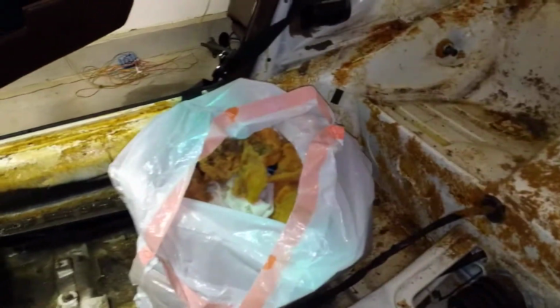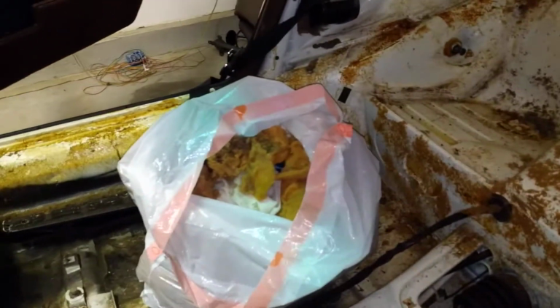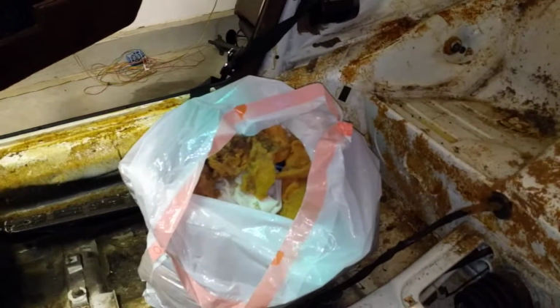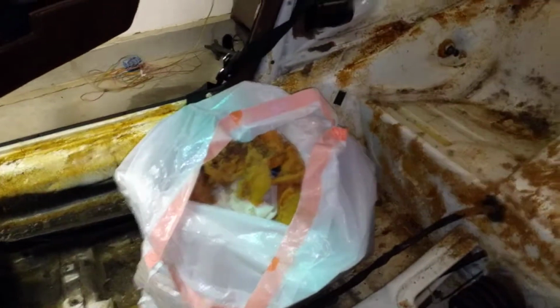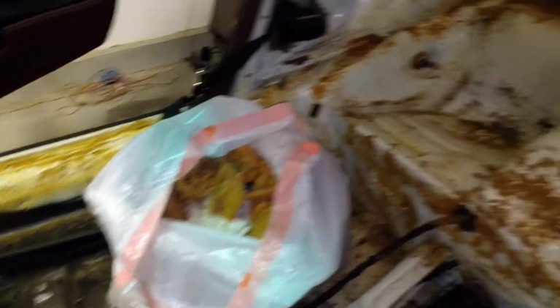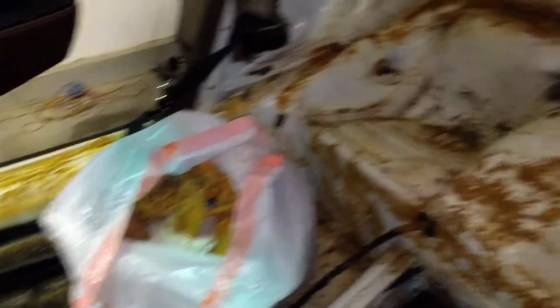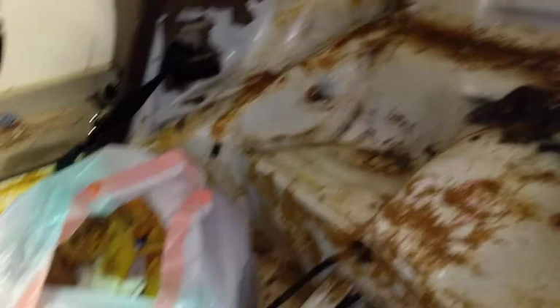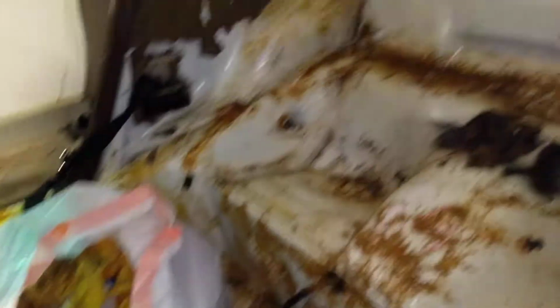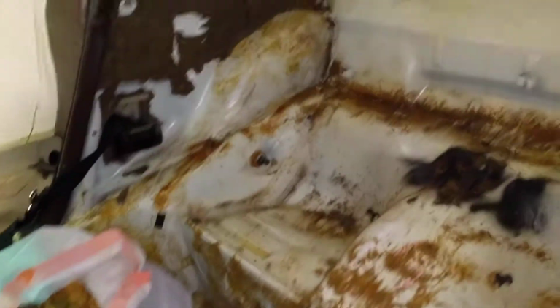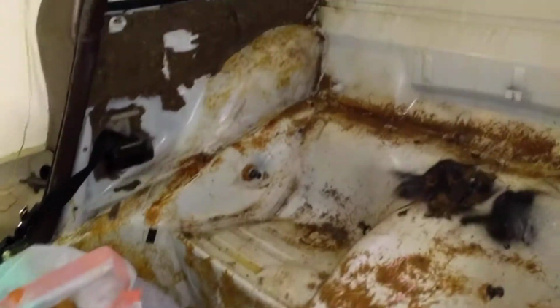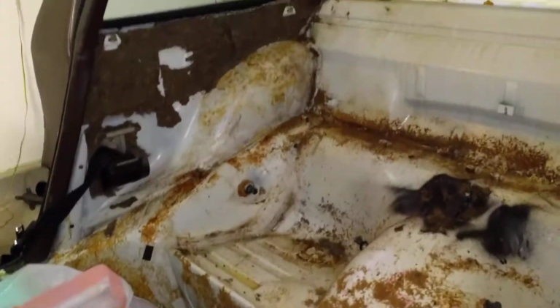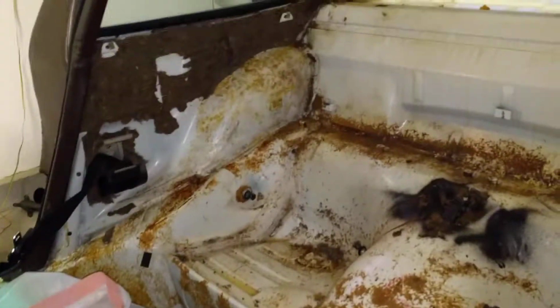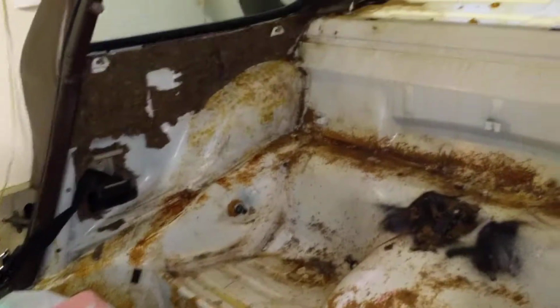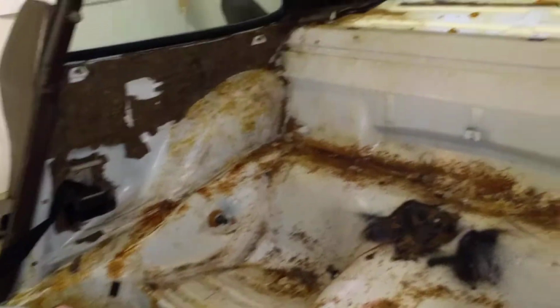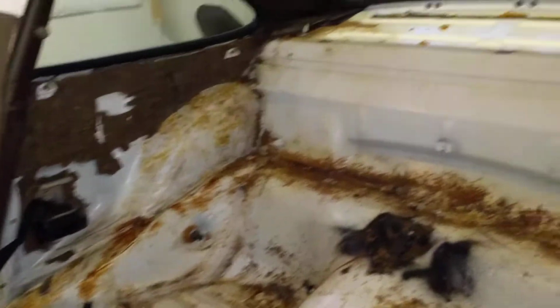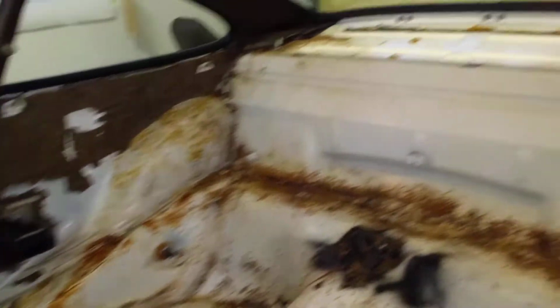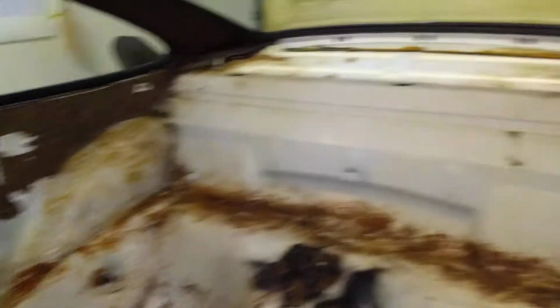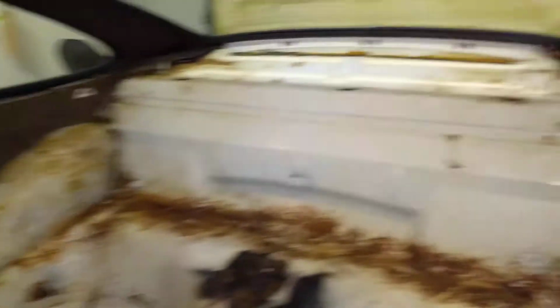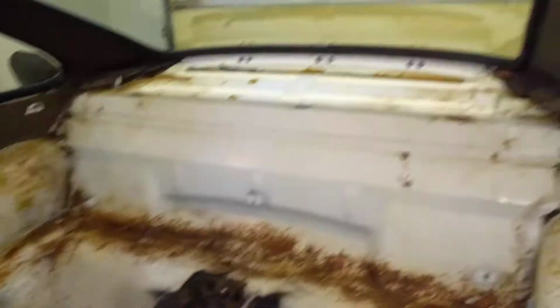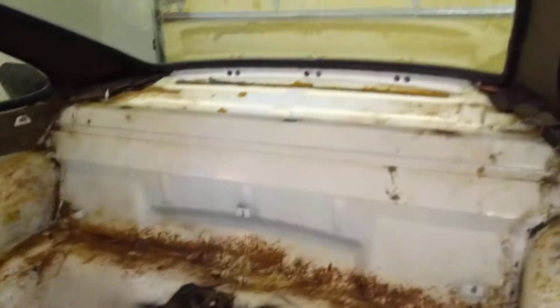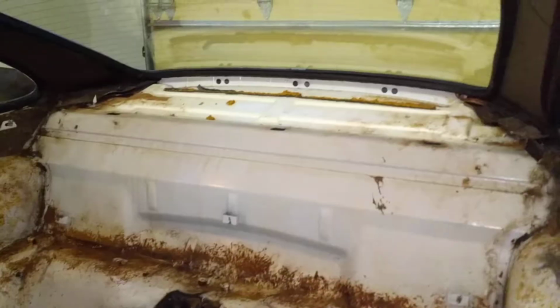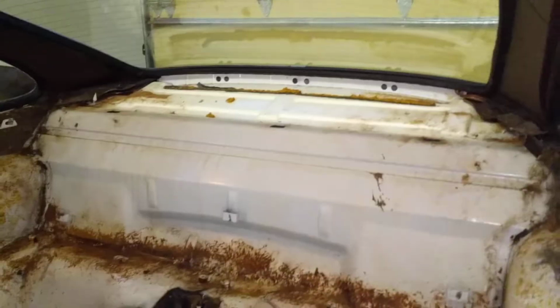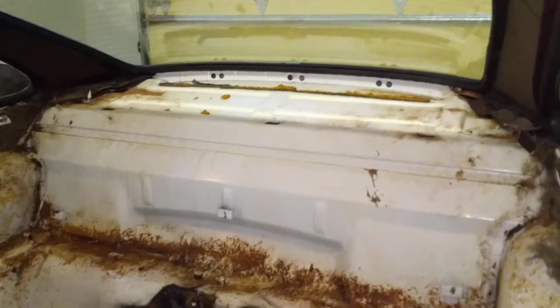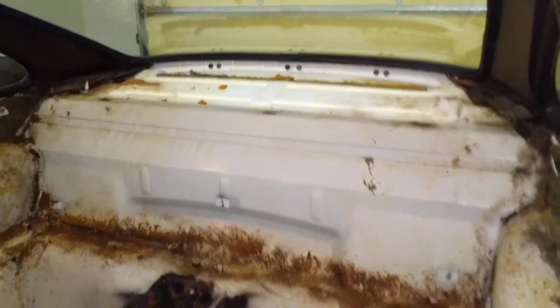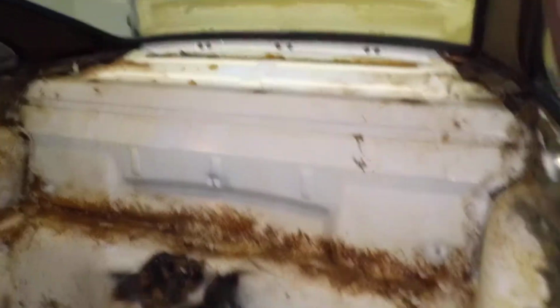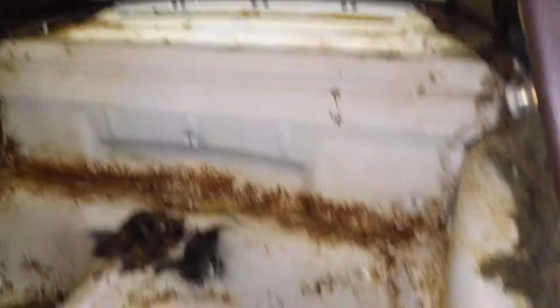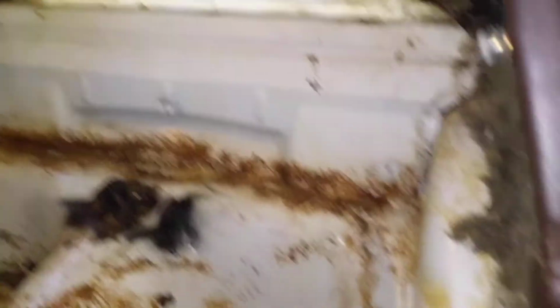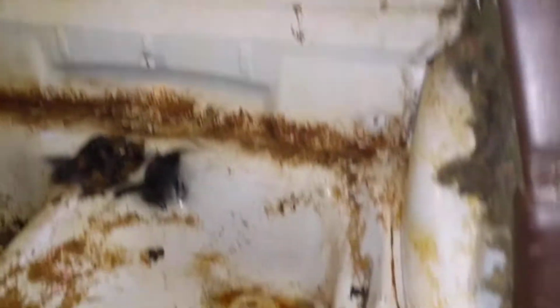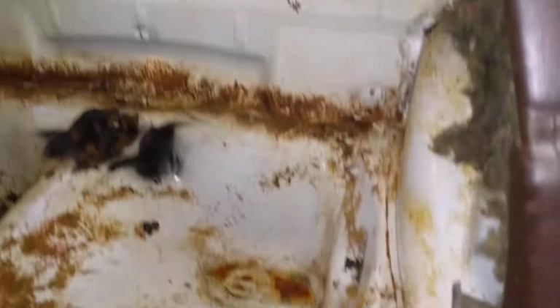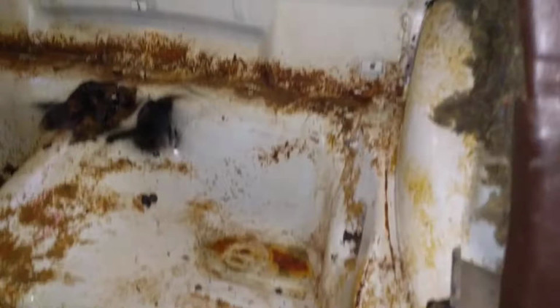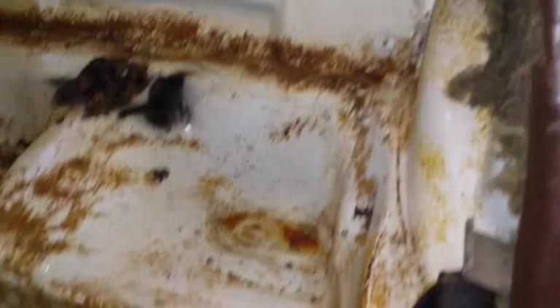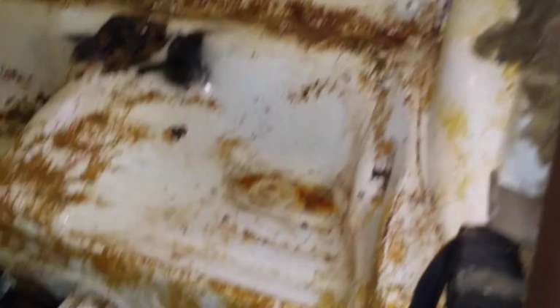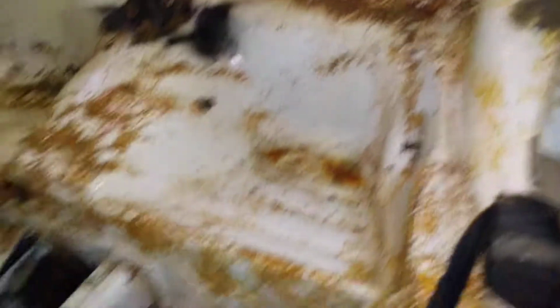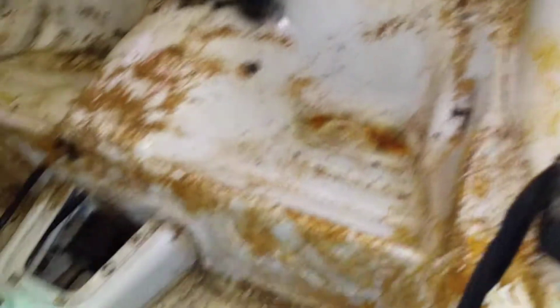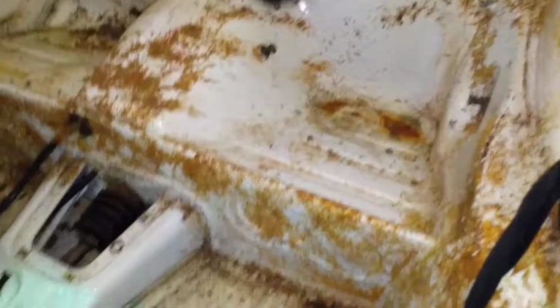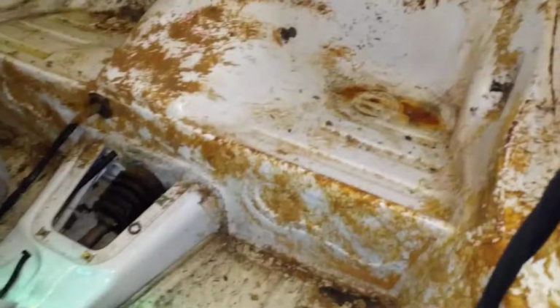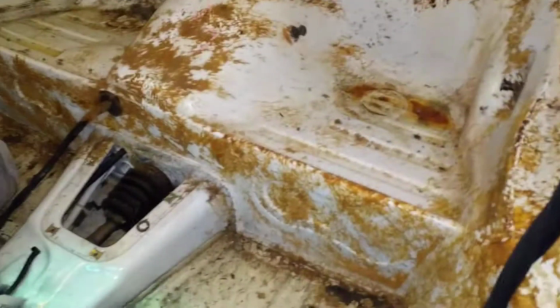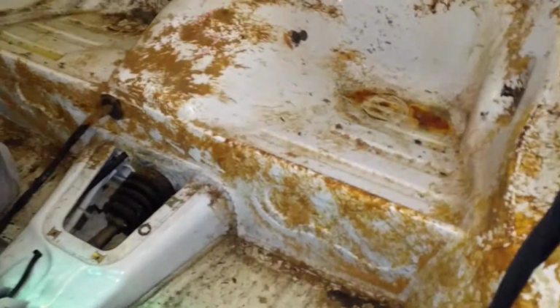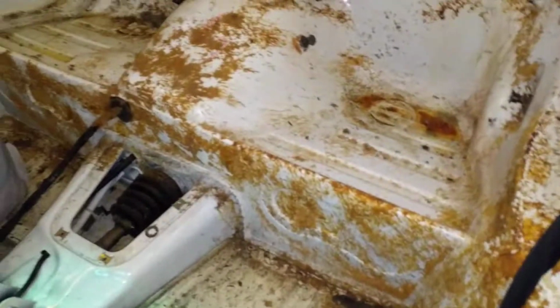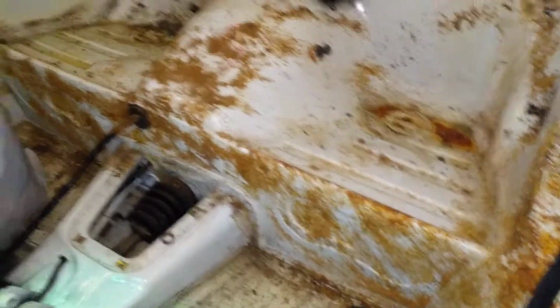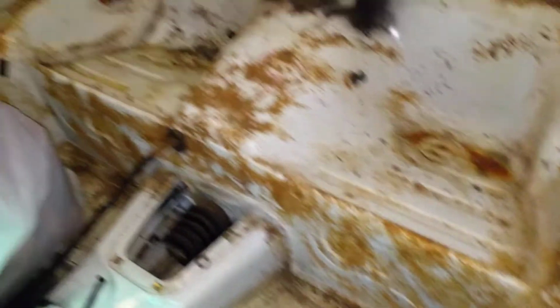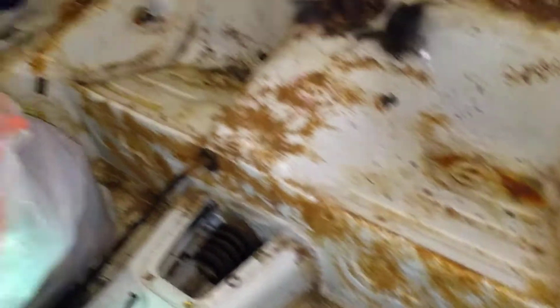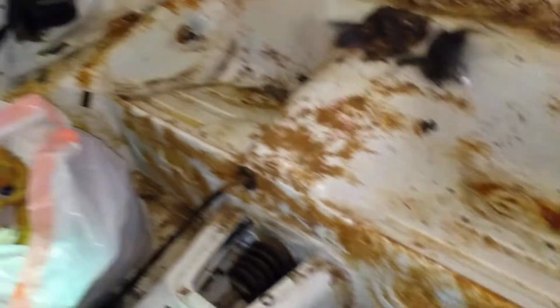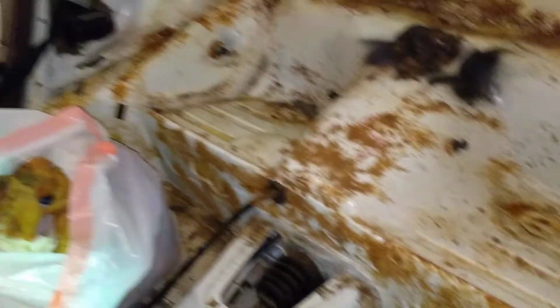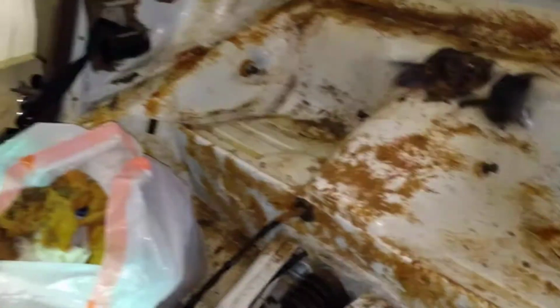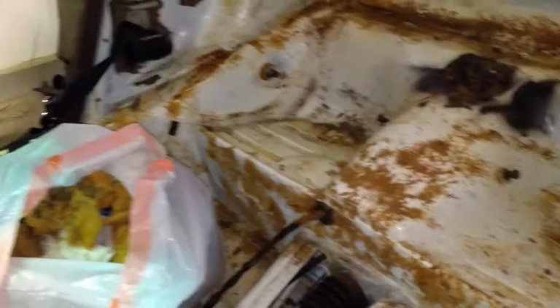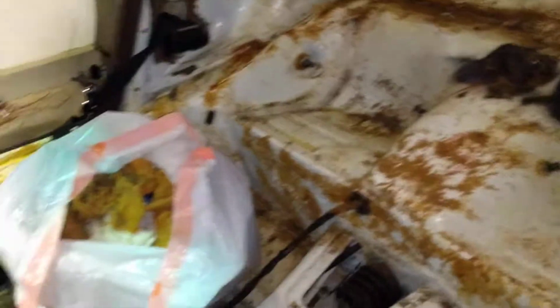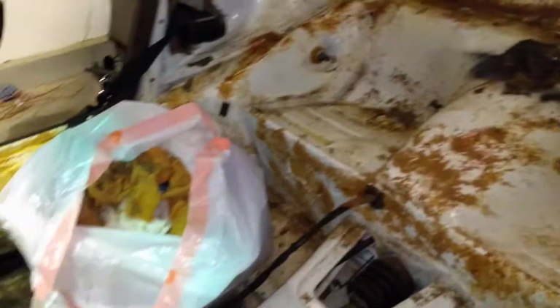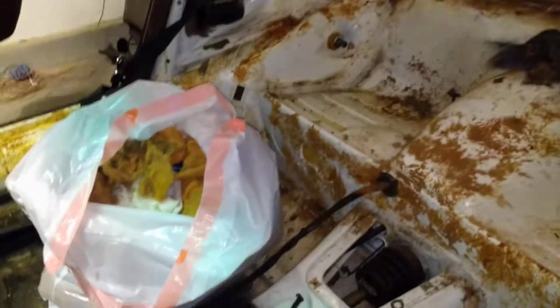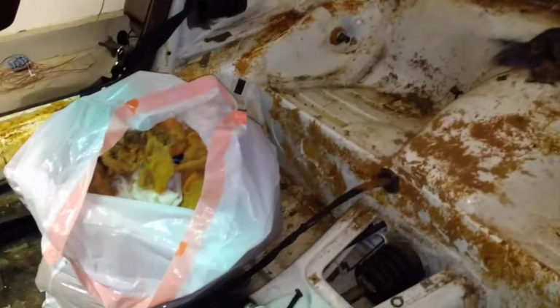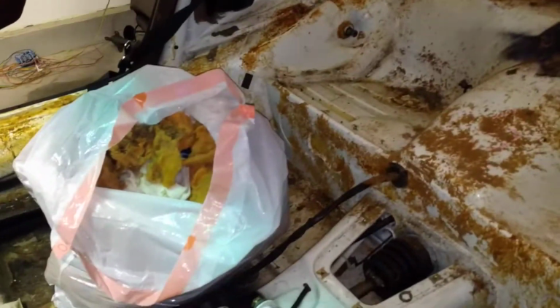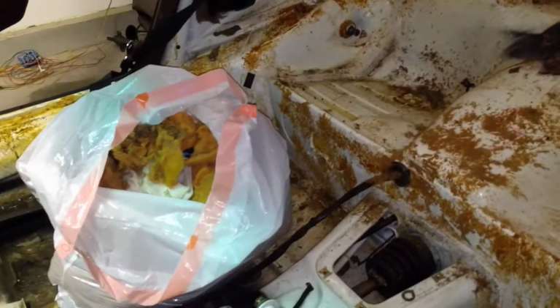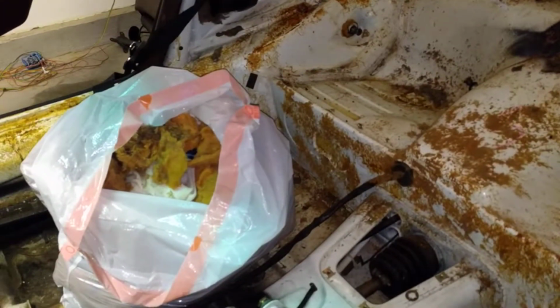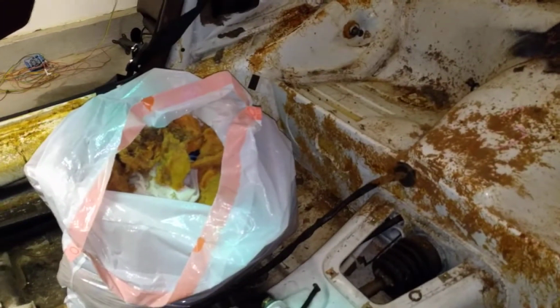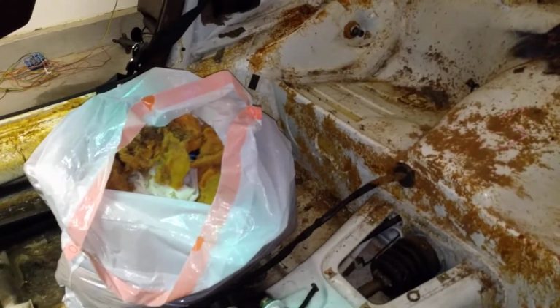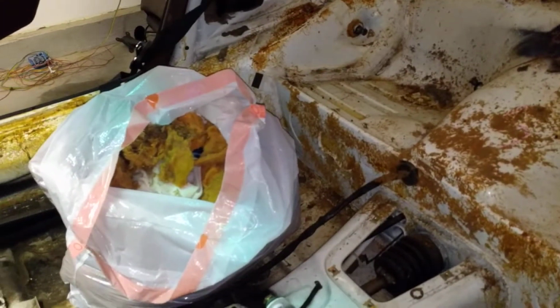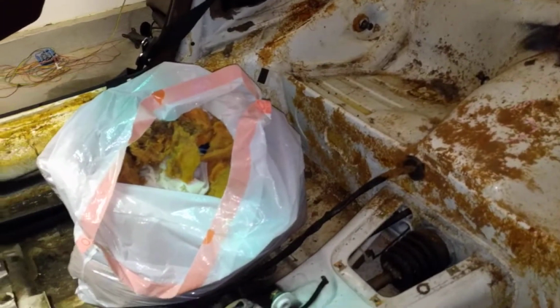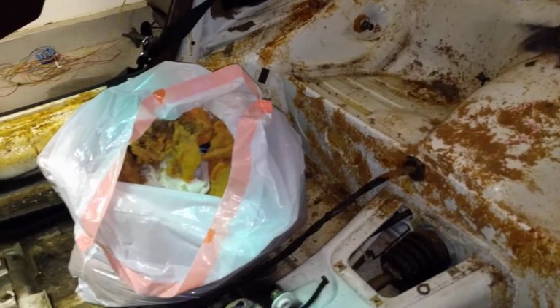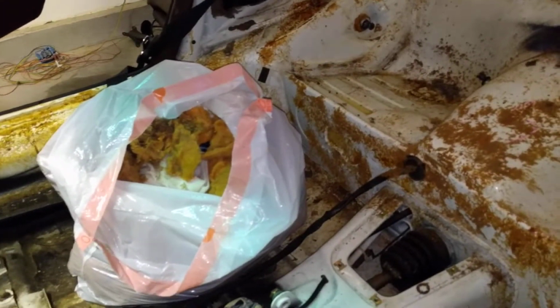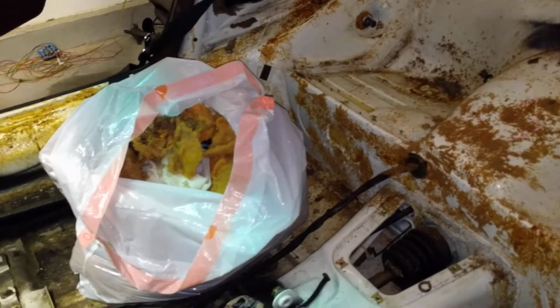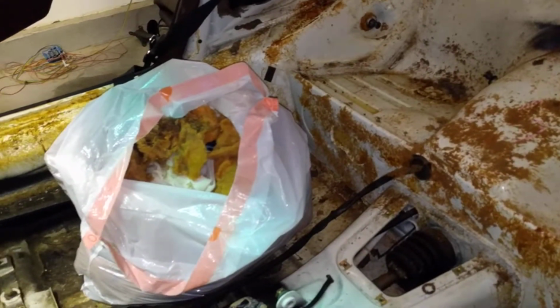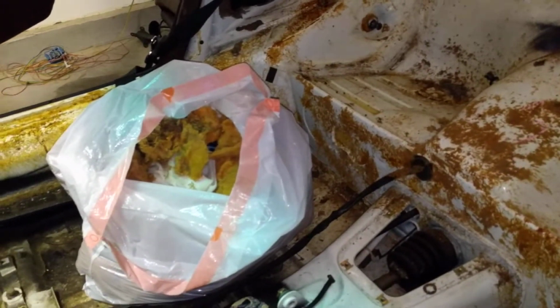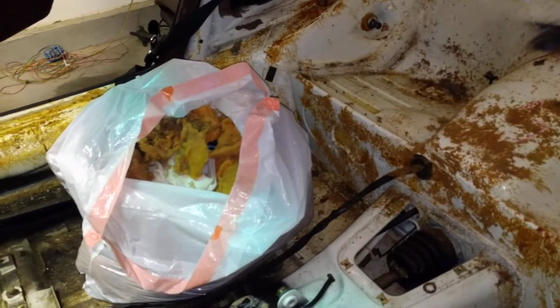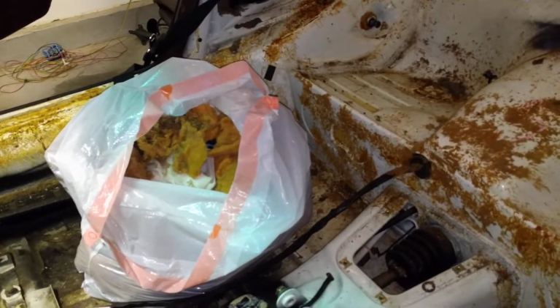I think once all this contact adhesive is gone it's actually going to look in pretty good shape. Just got to weigh my bag of rubbish now.